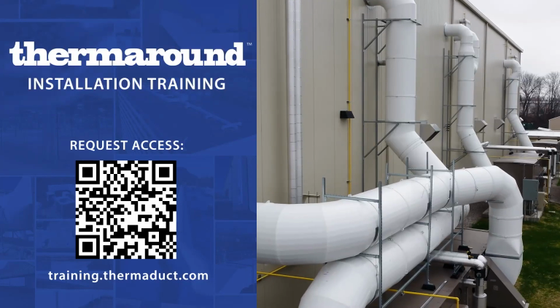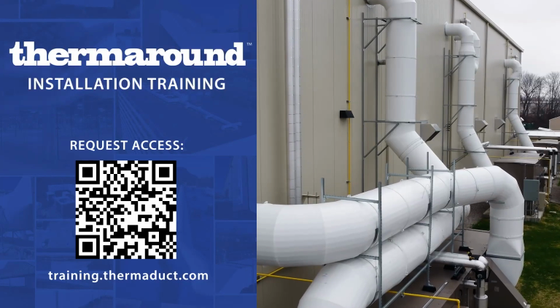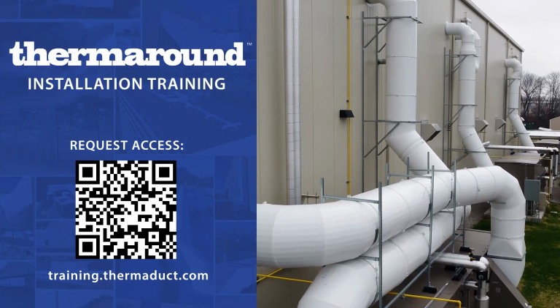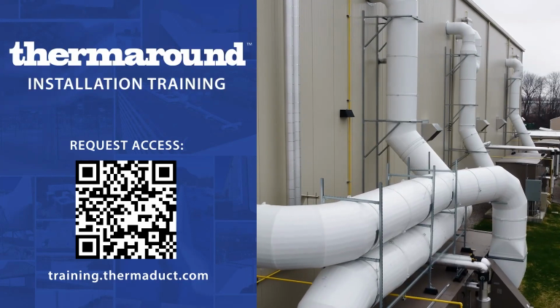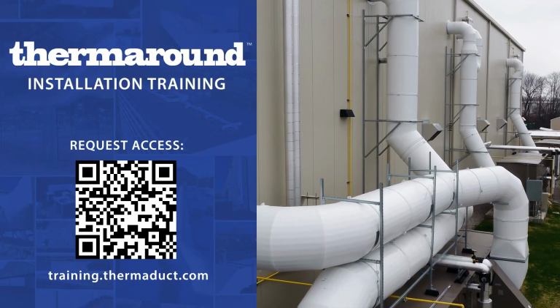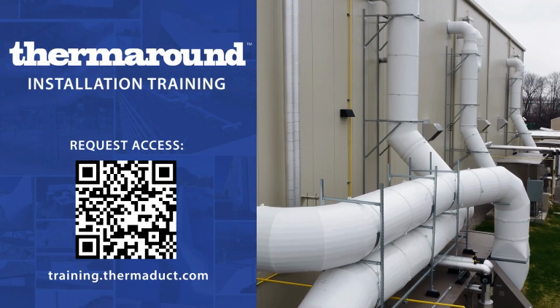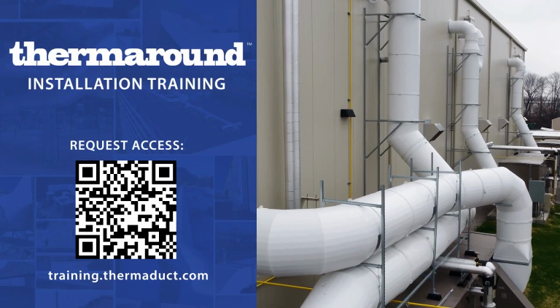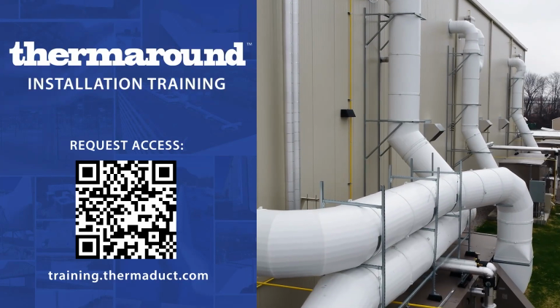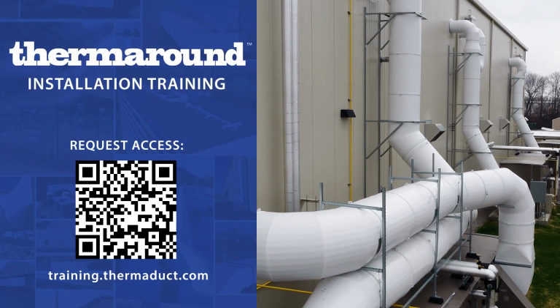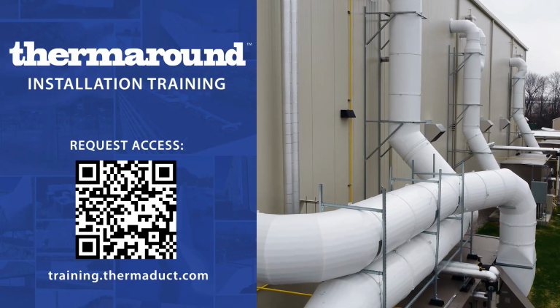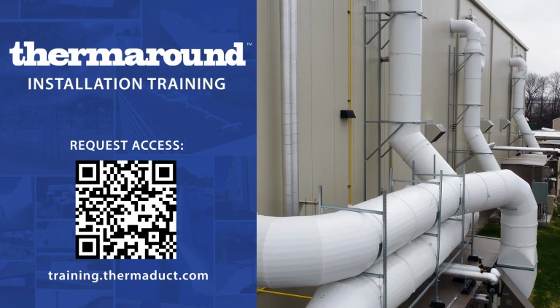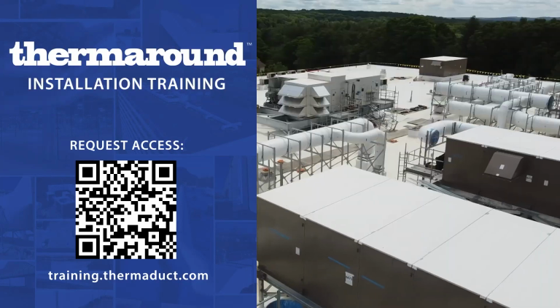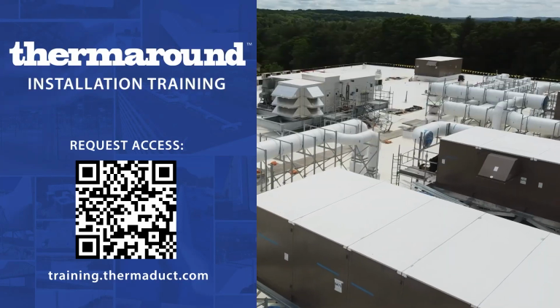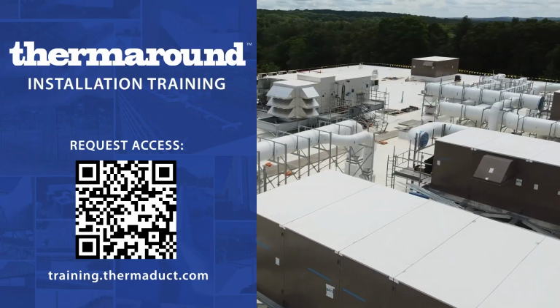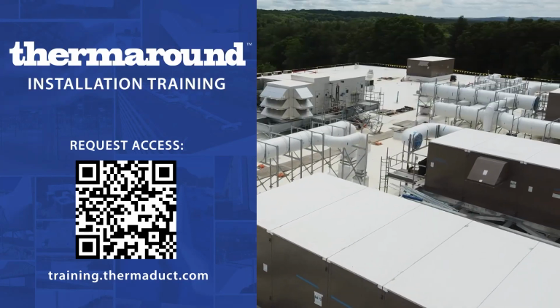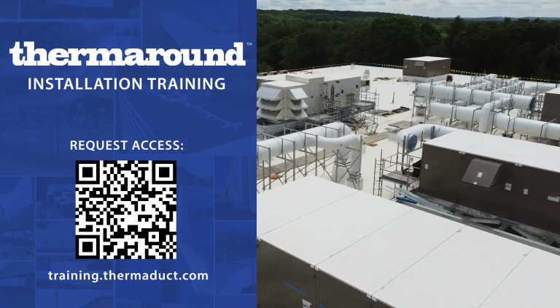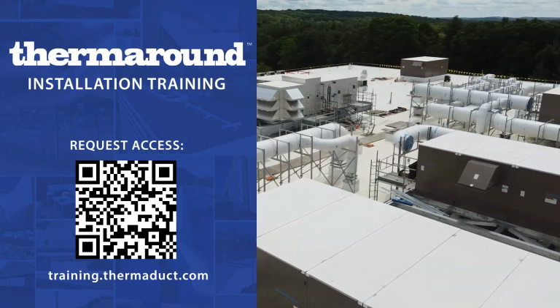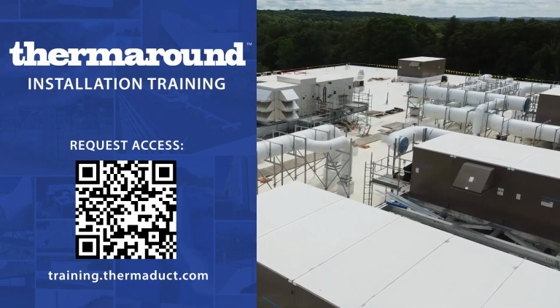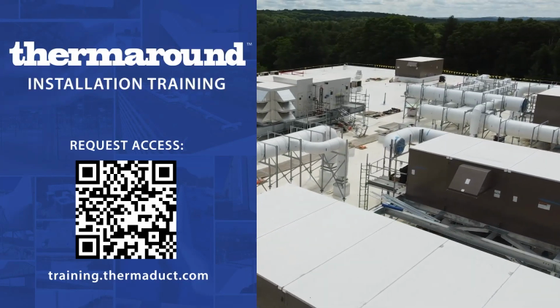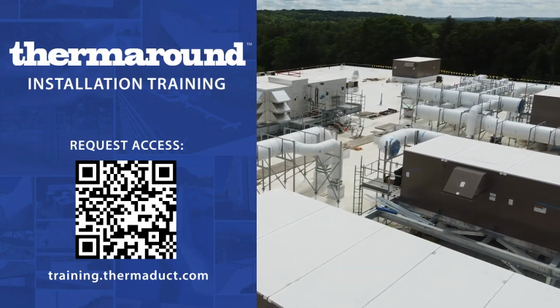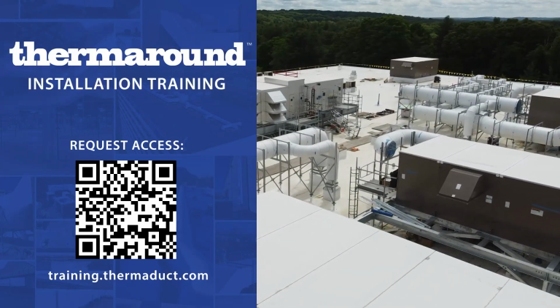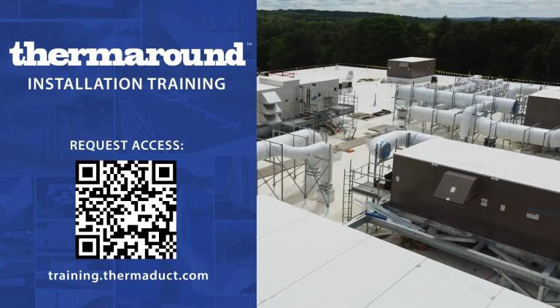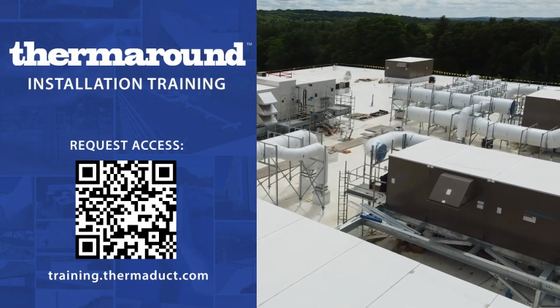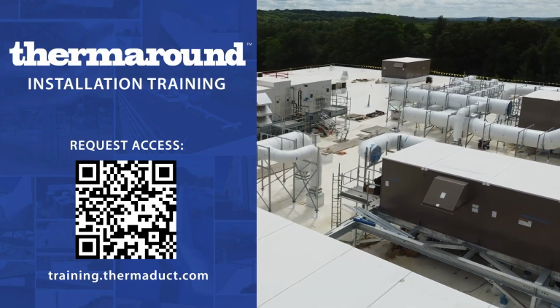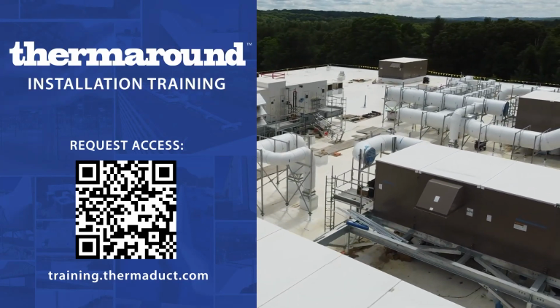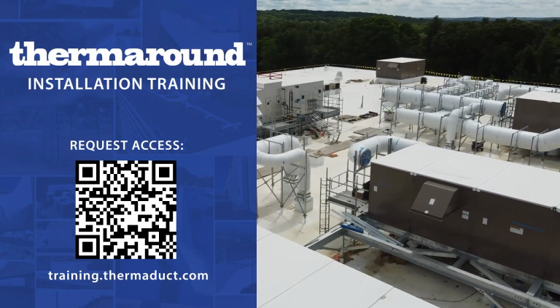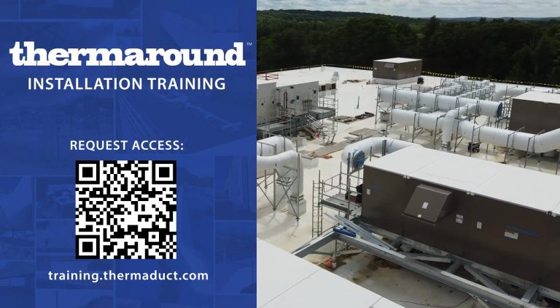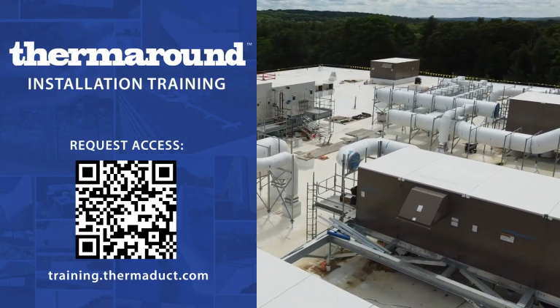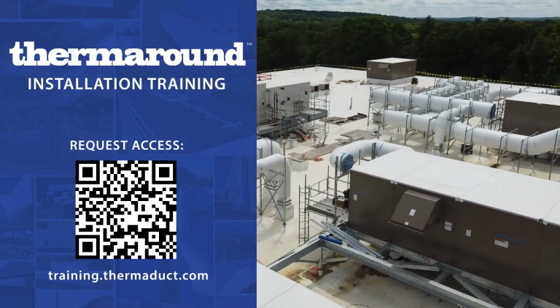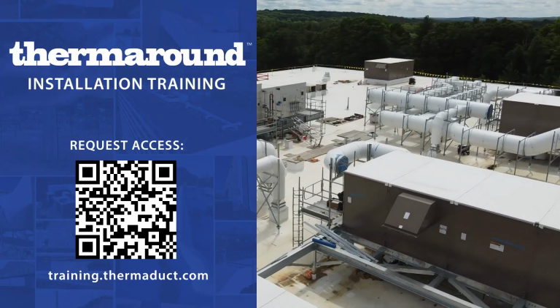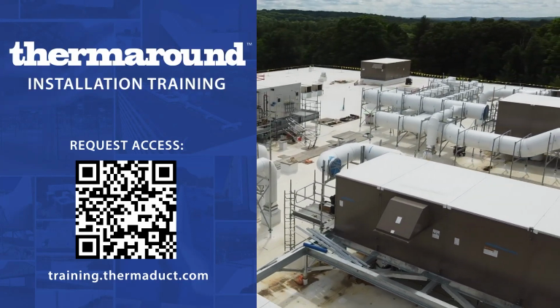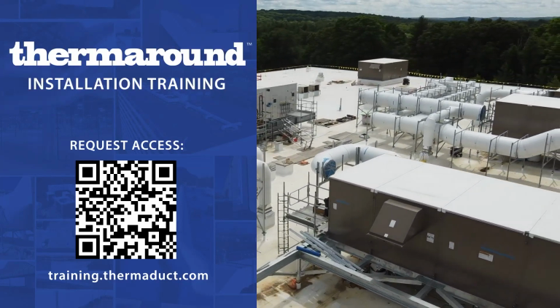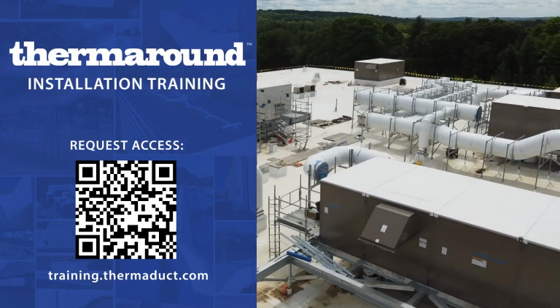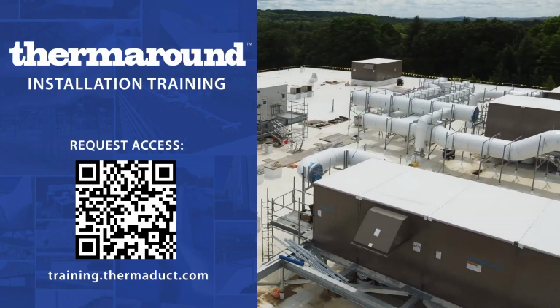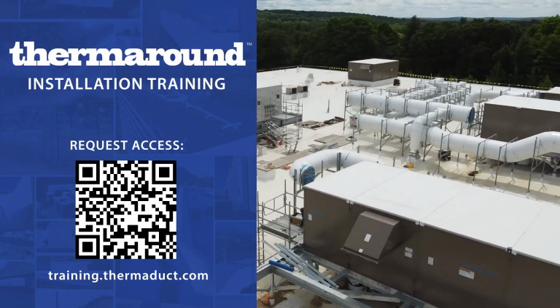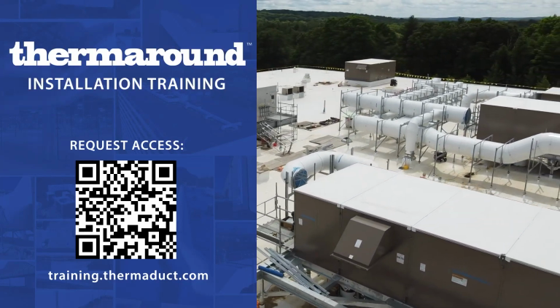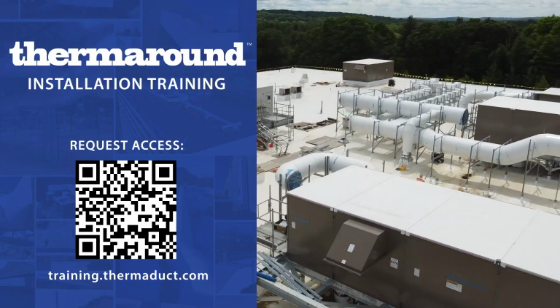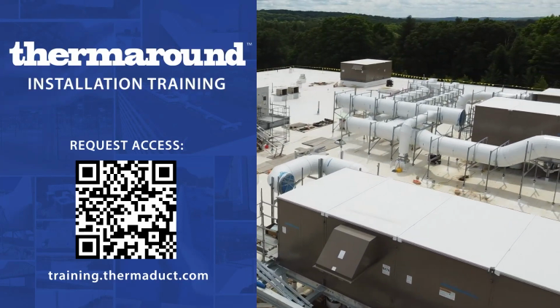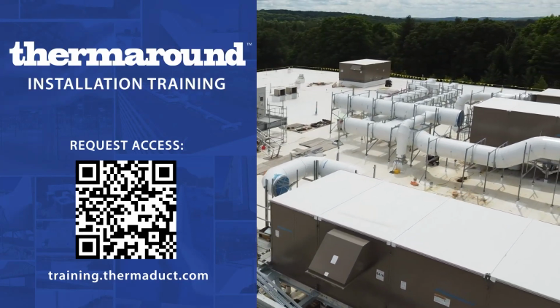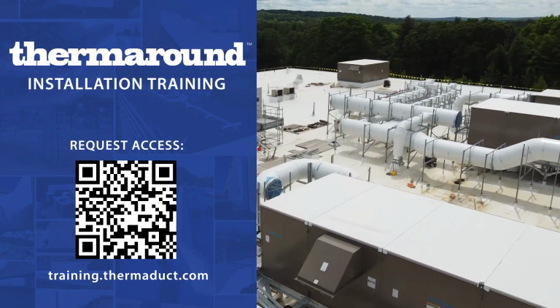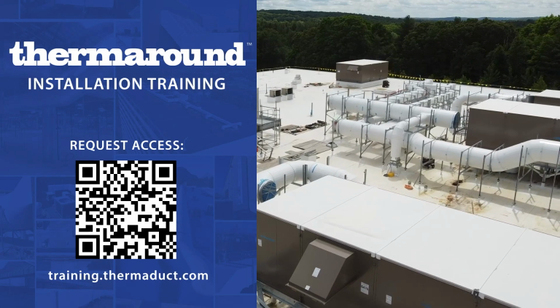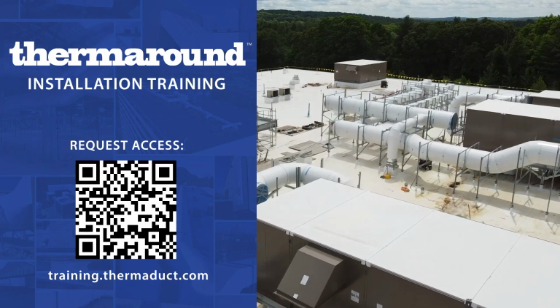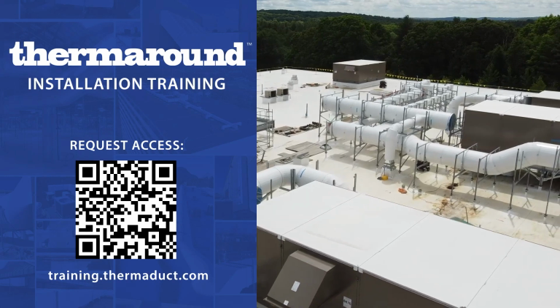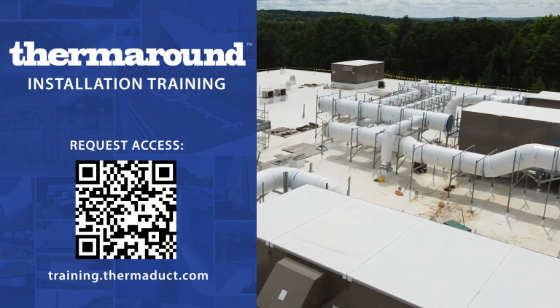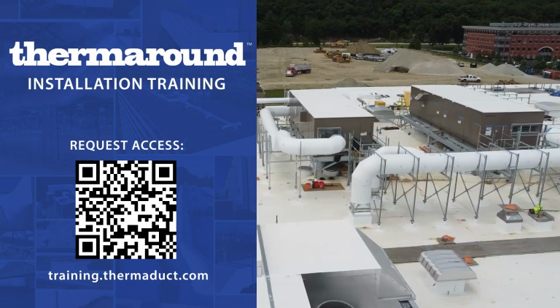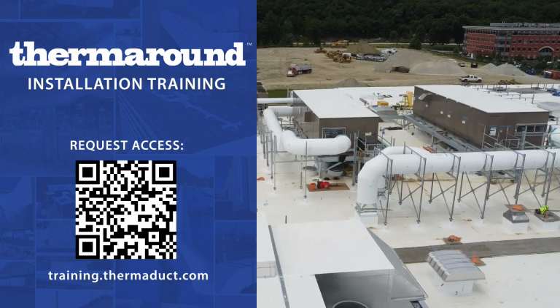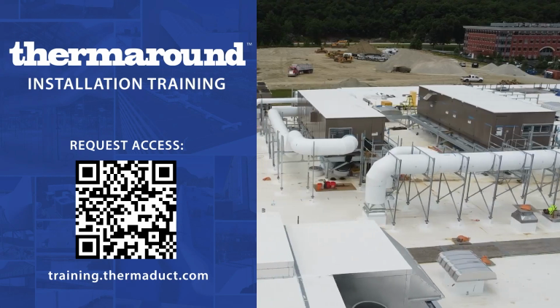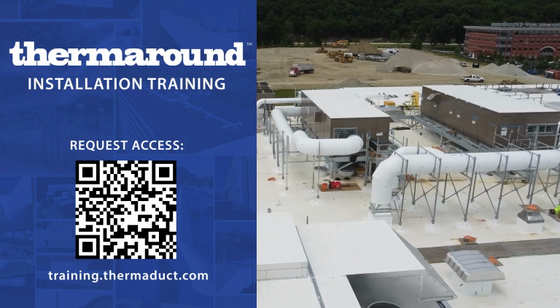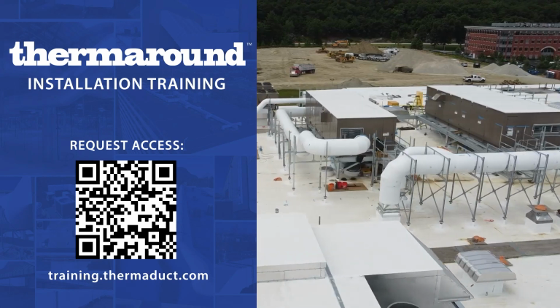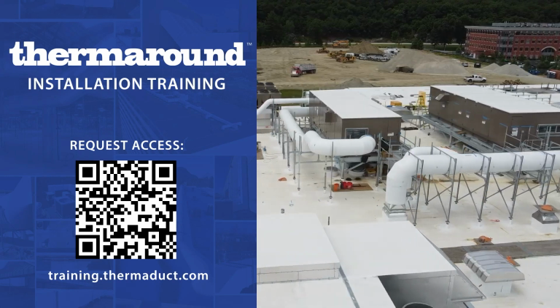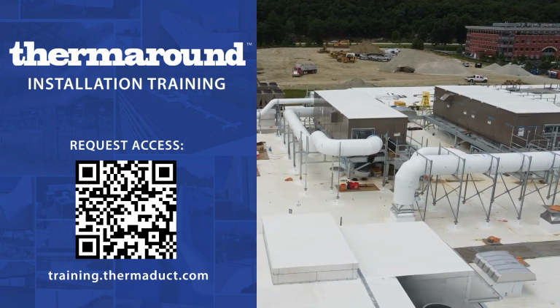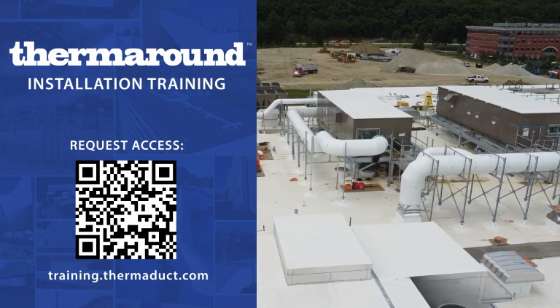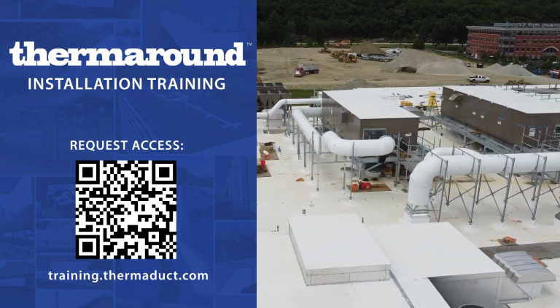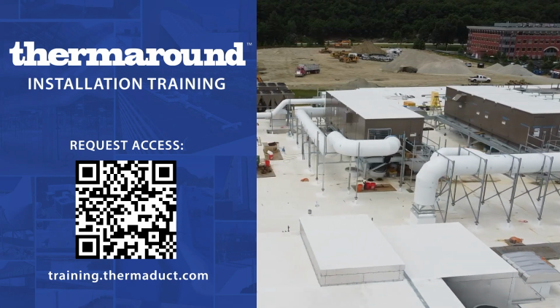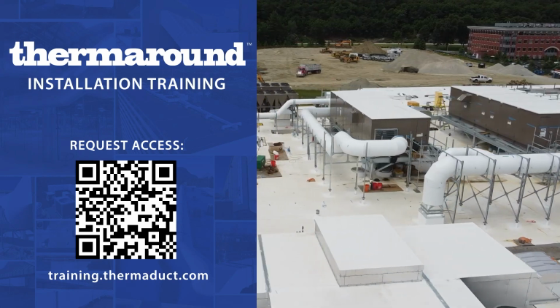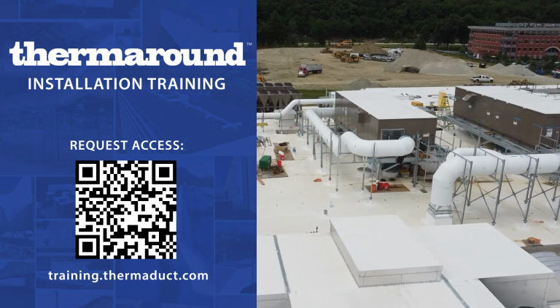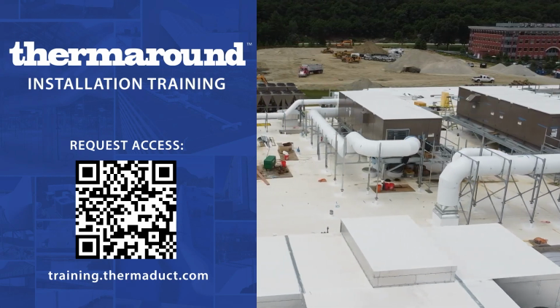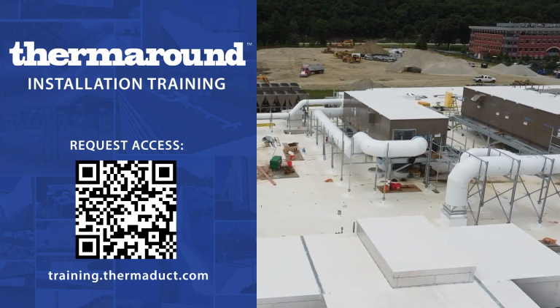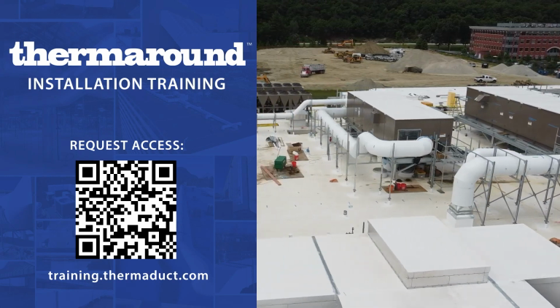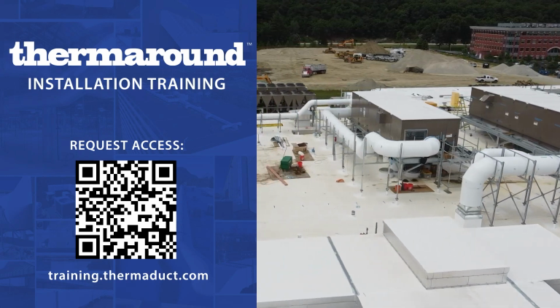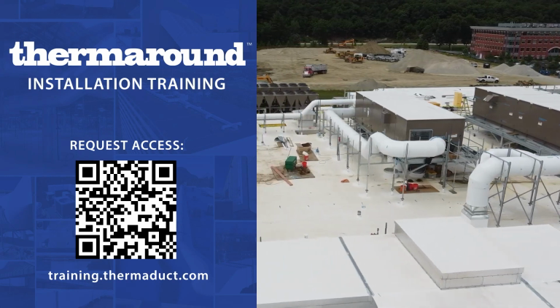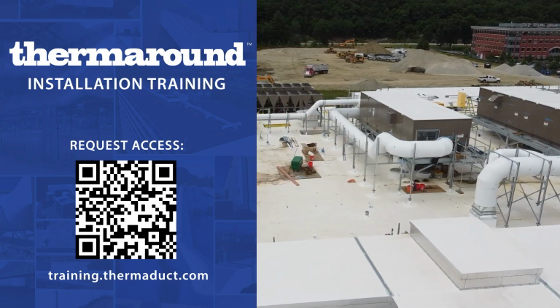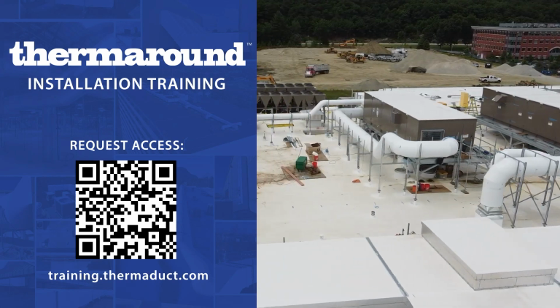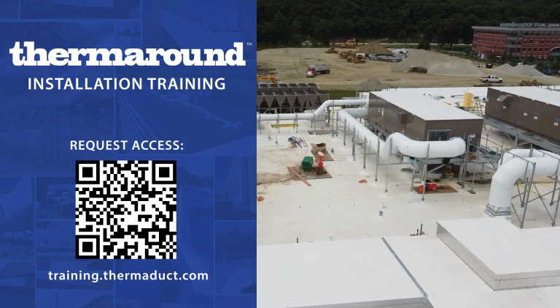The following is a portion of our online installer training. Request access today at training.thermaduct.com.